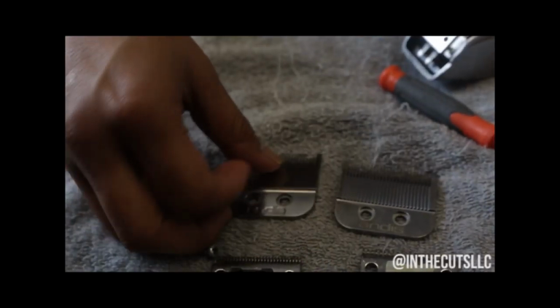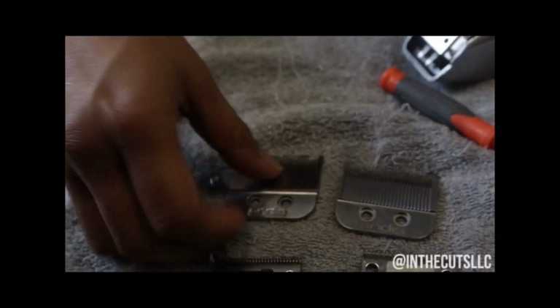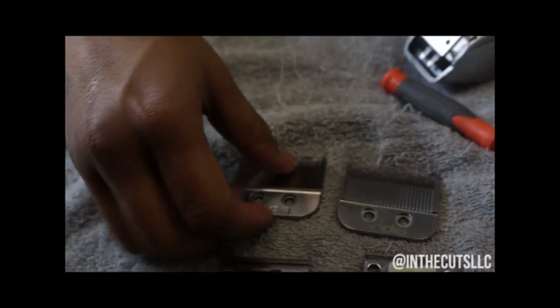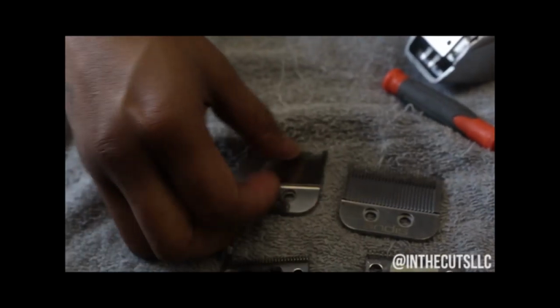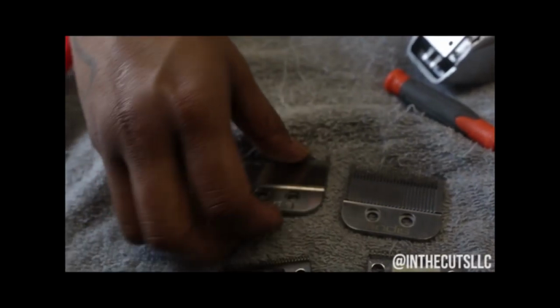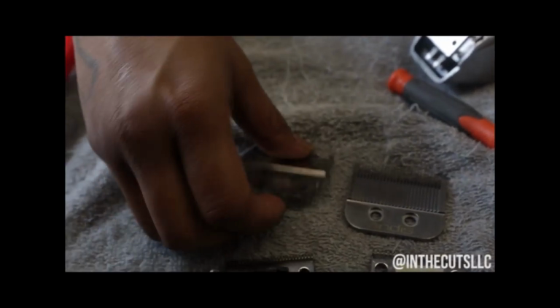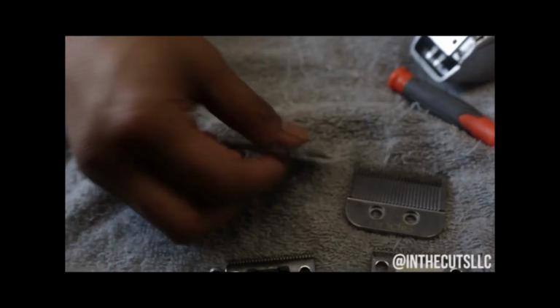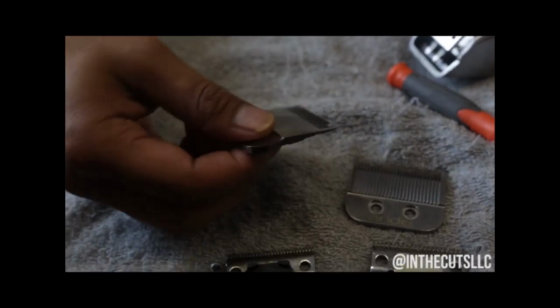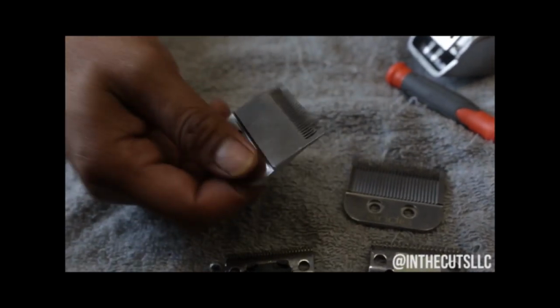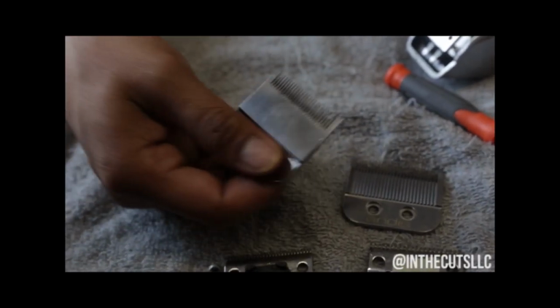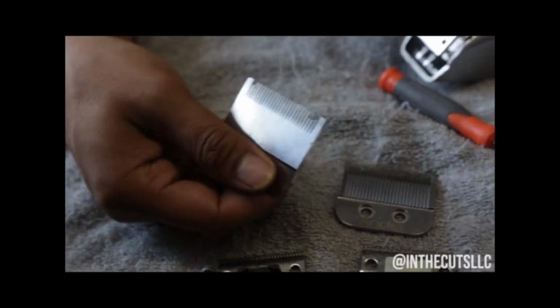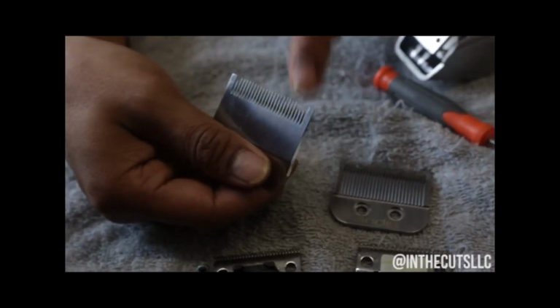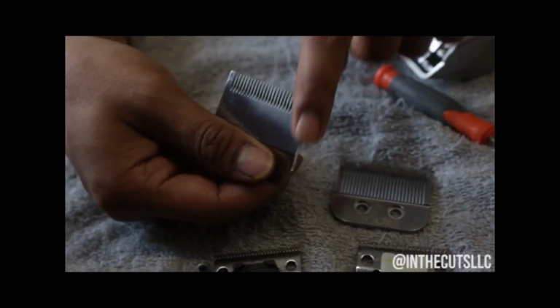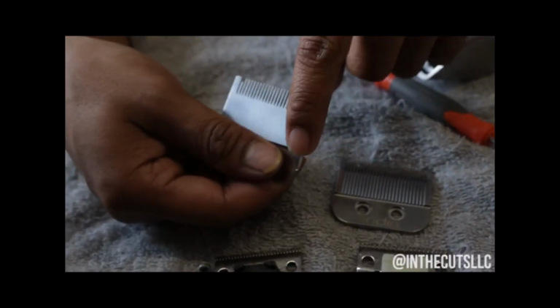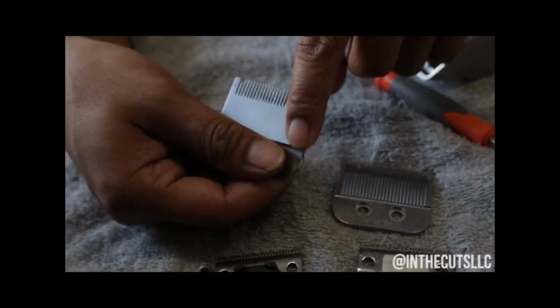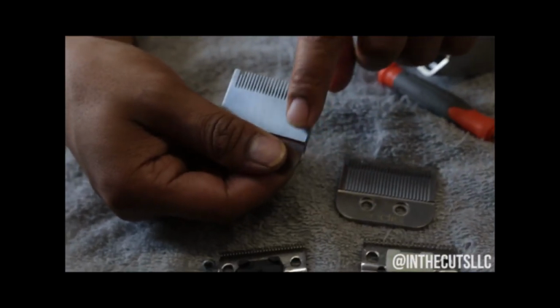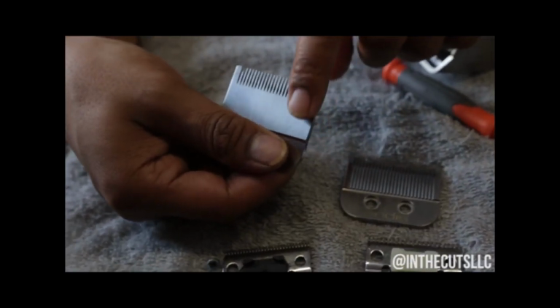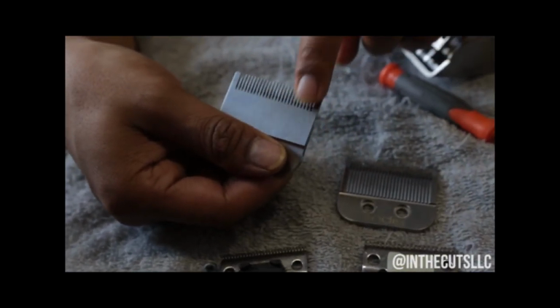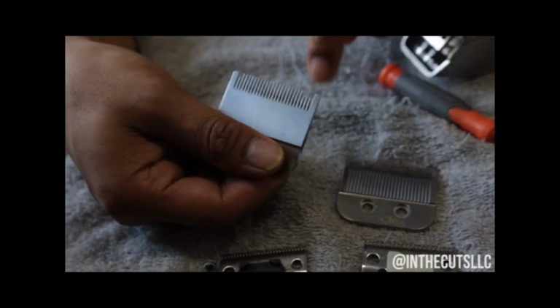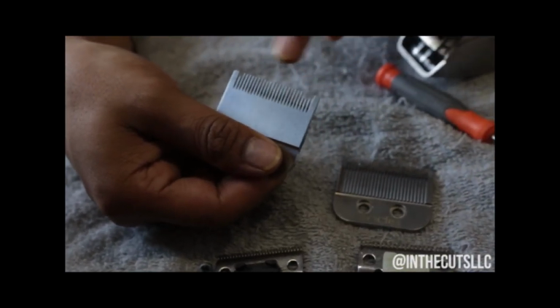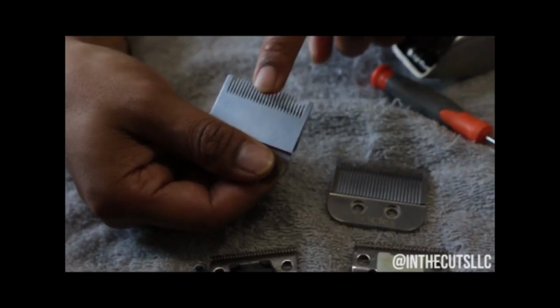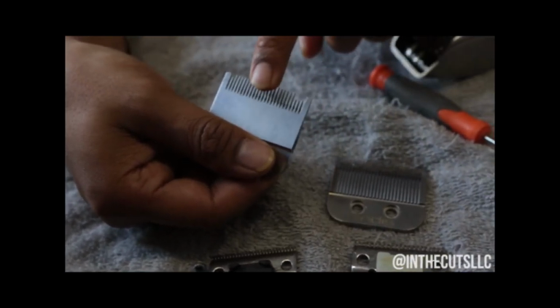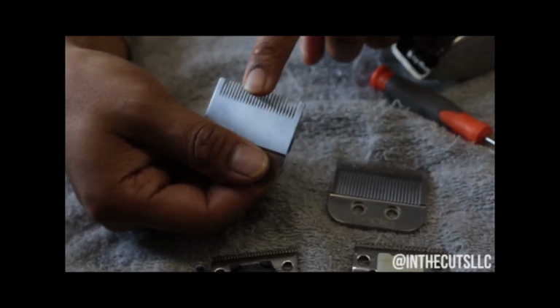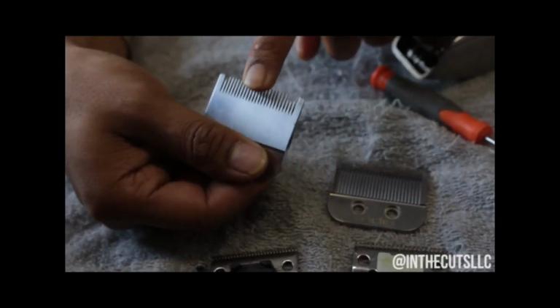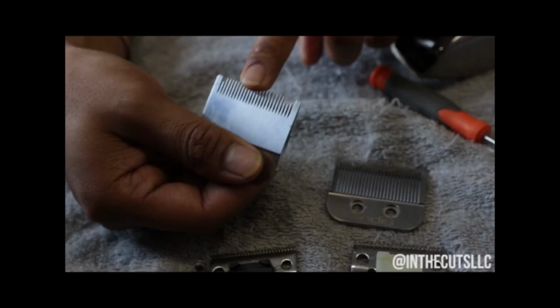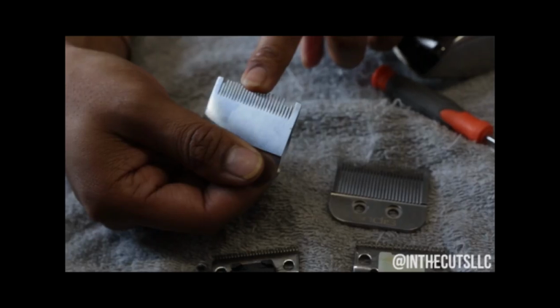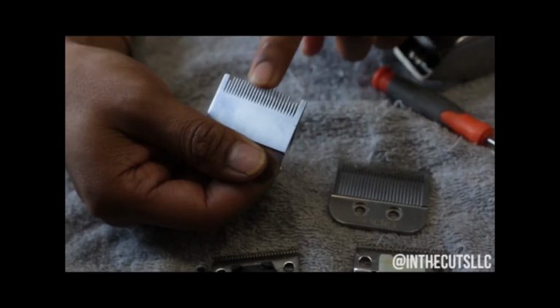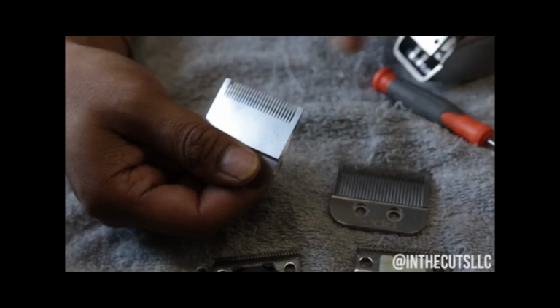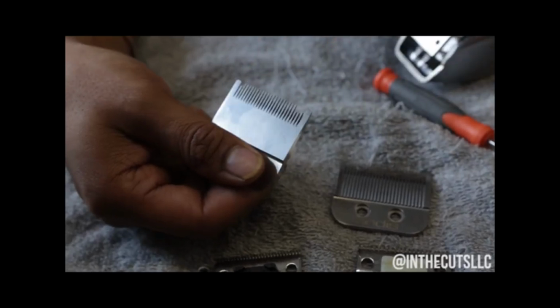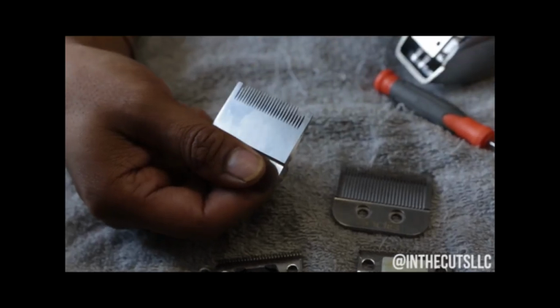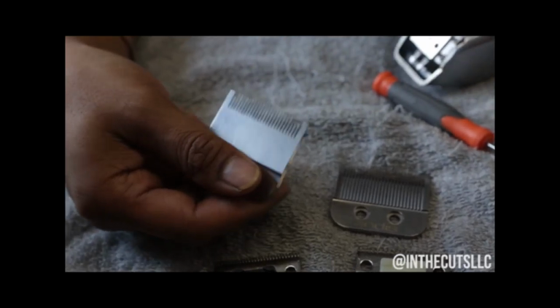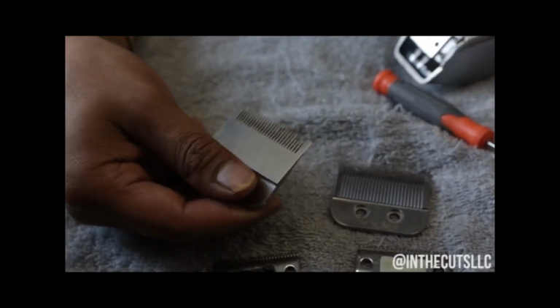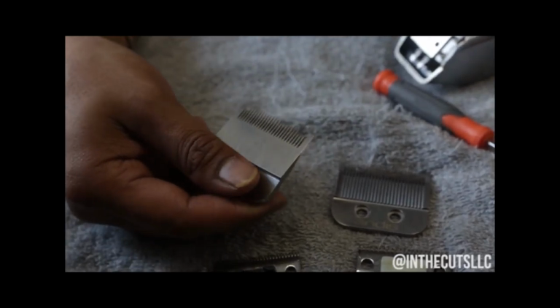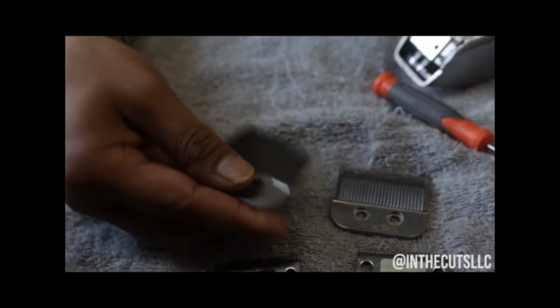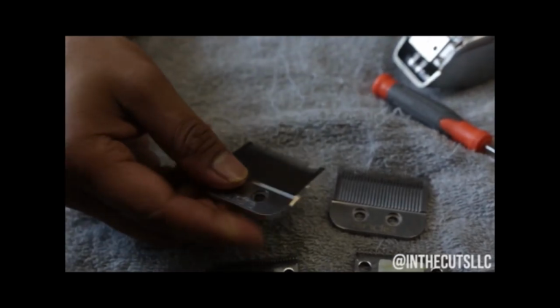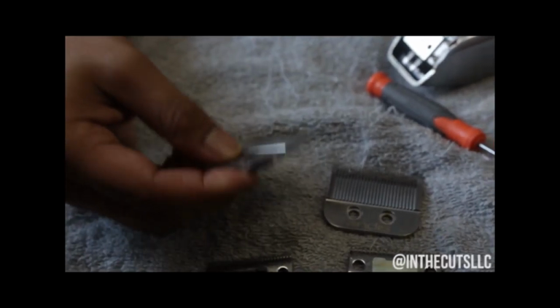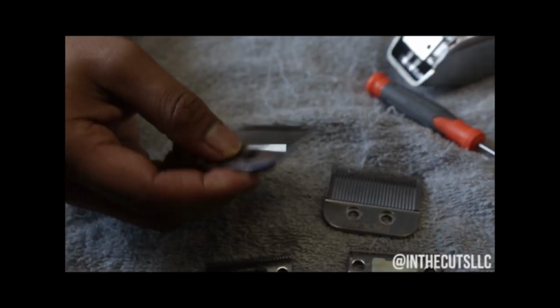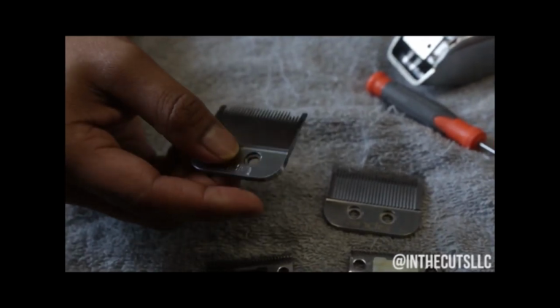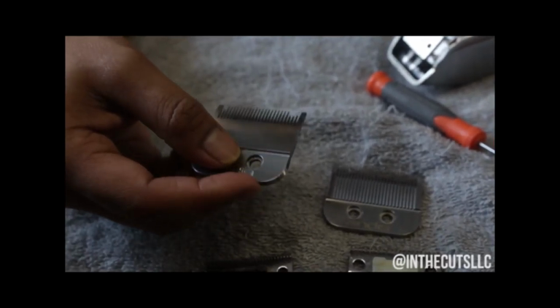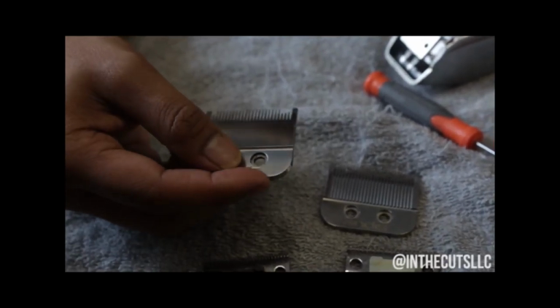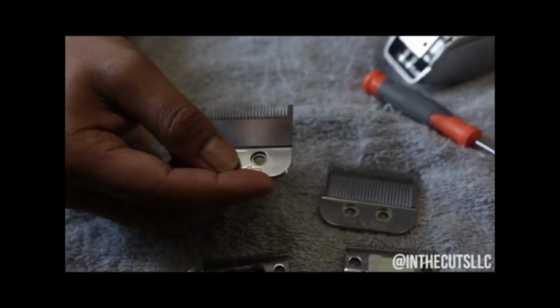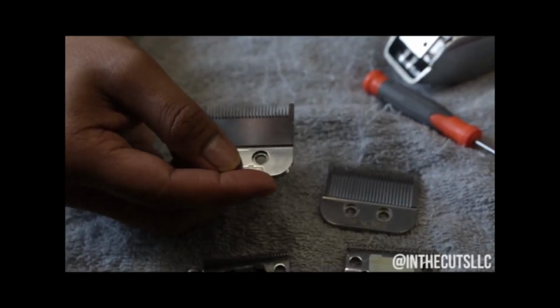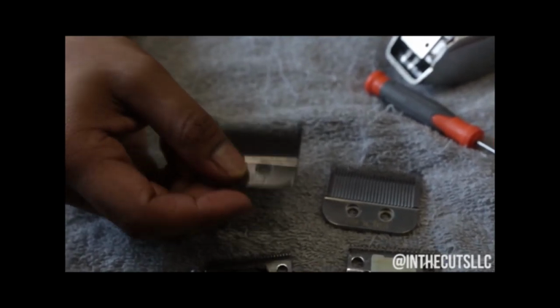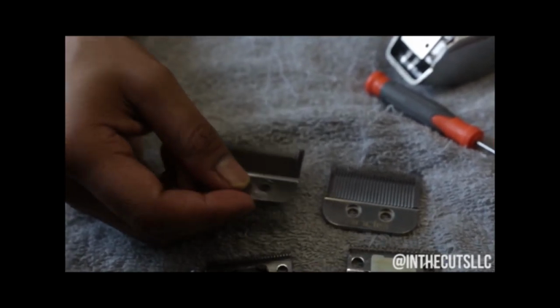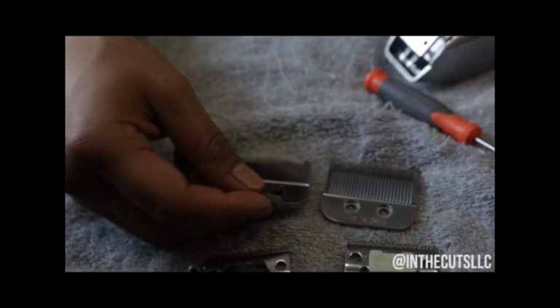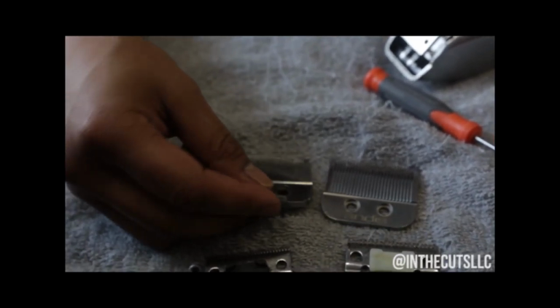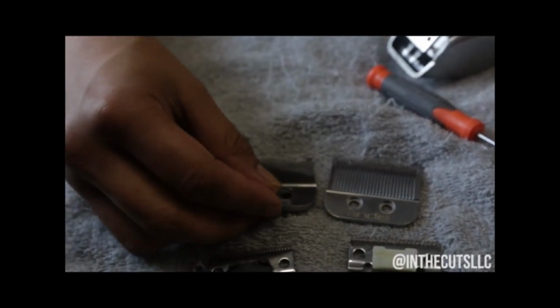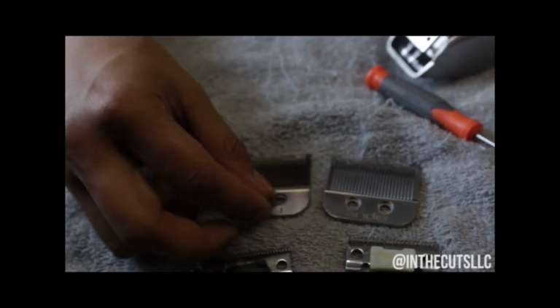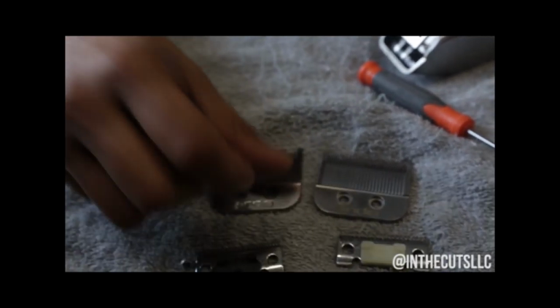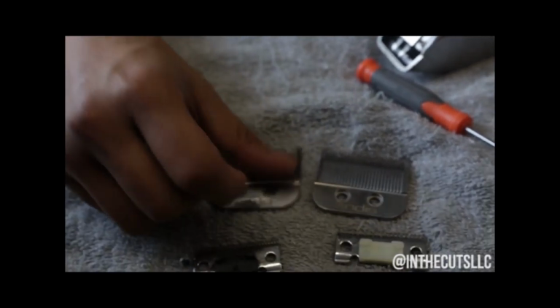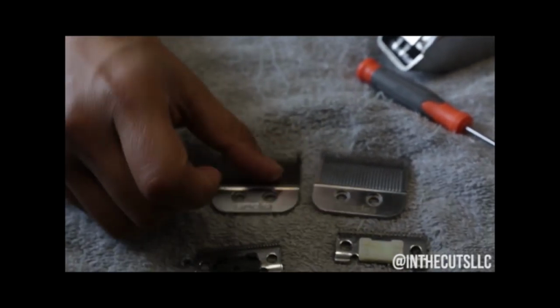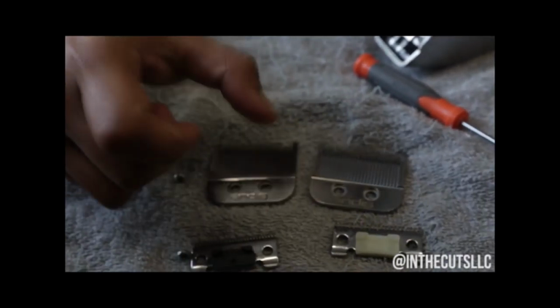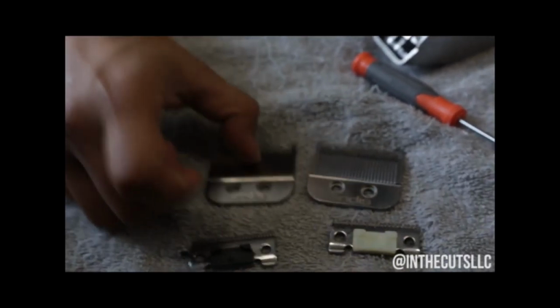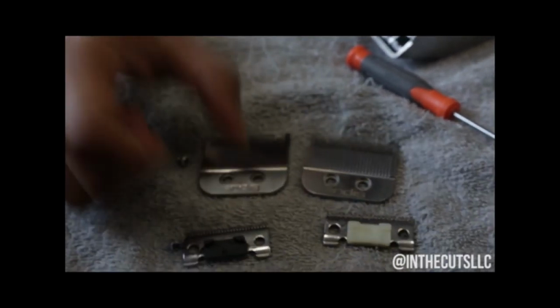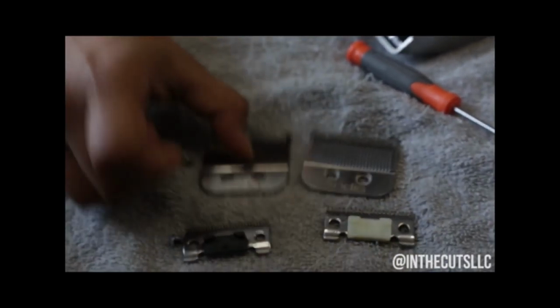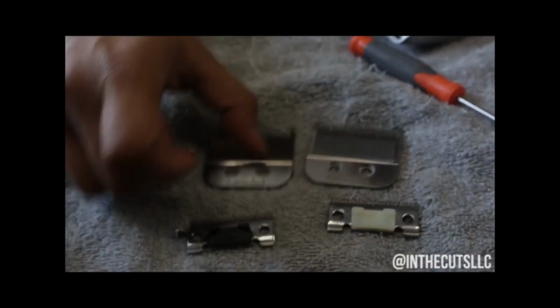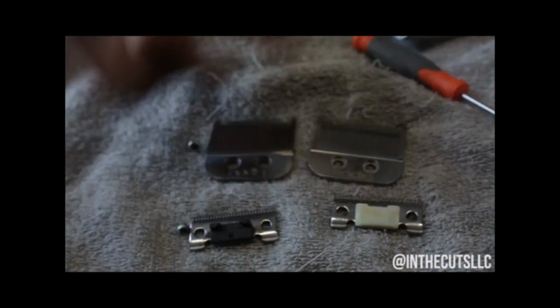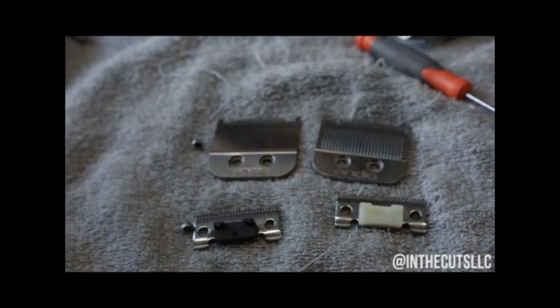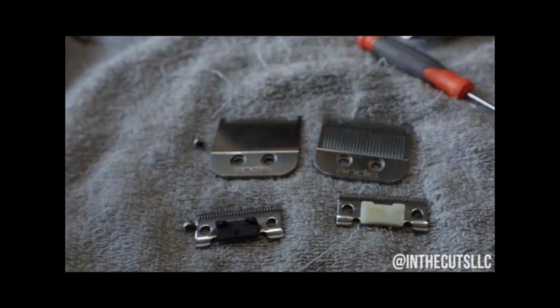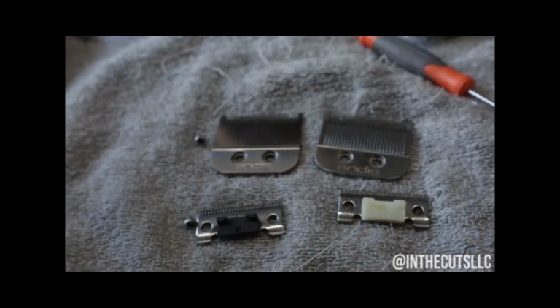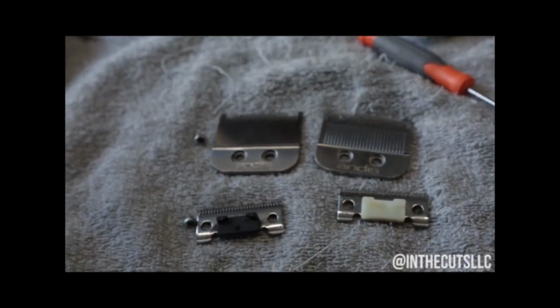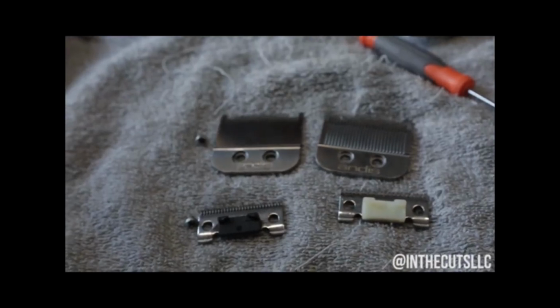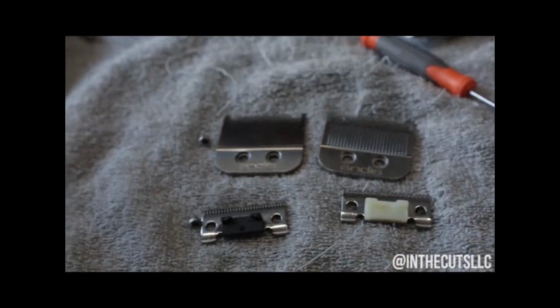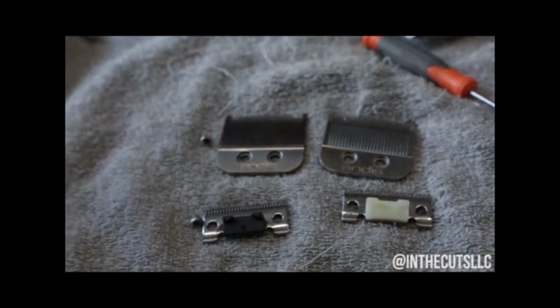This one — this thing's got straight teeth. If you poke somebody with this, it's gonna hurt. So you got to be careful with that.